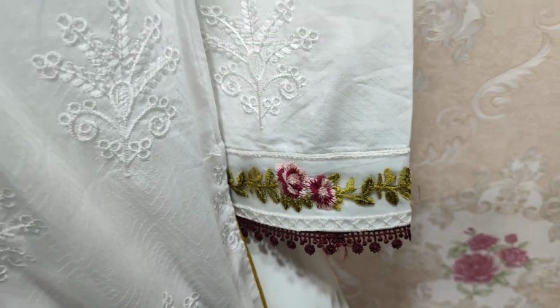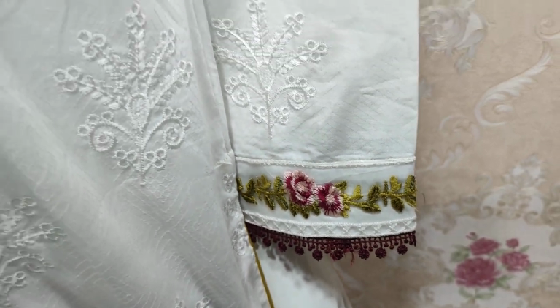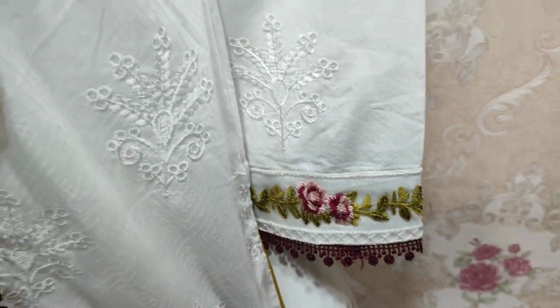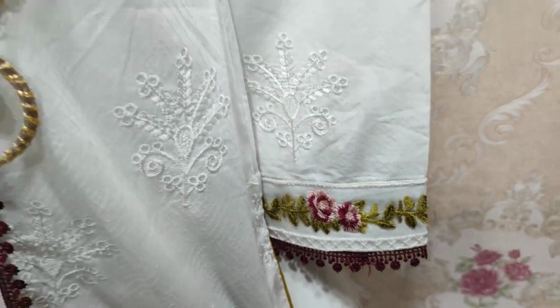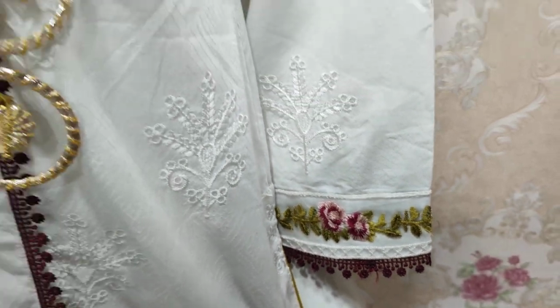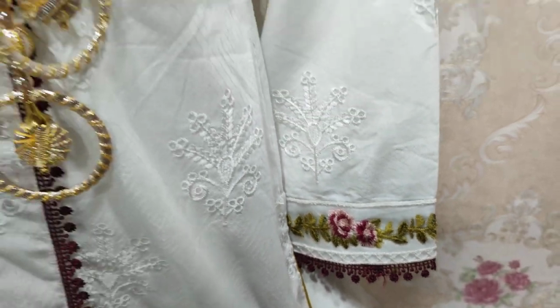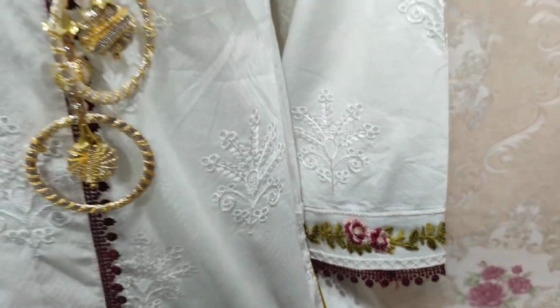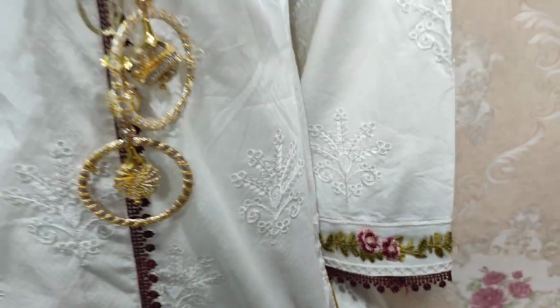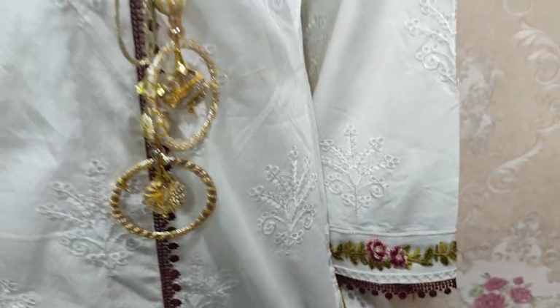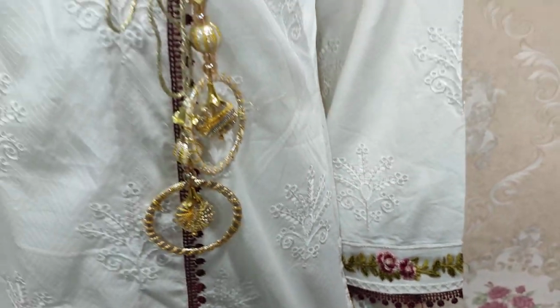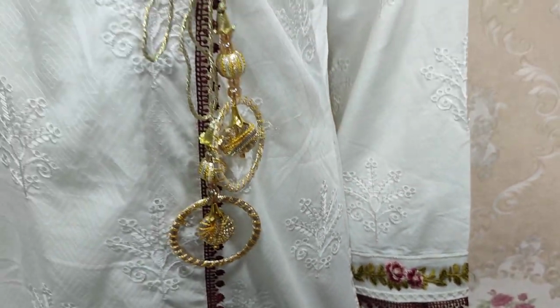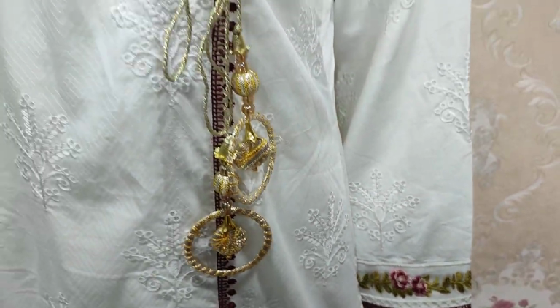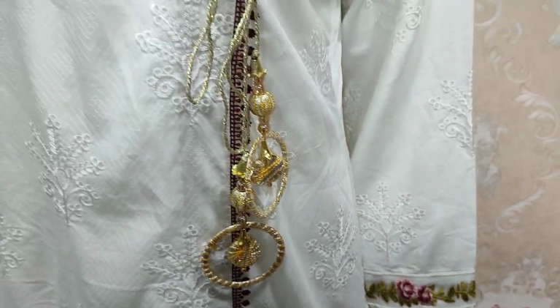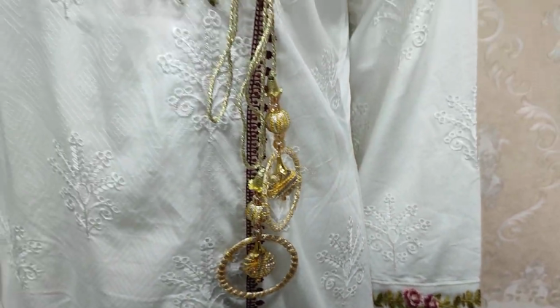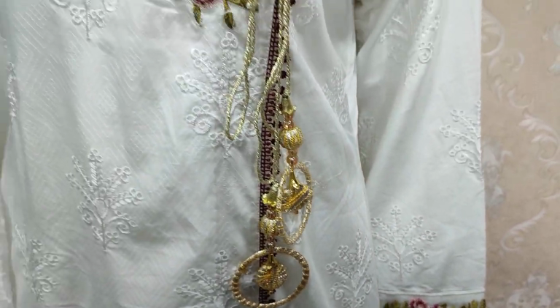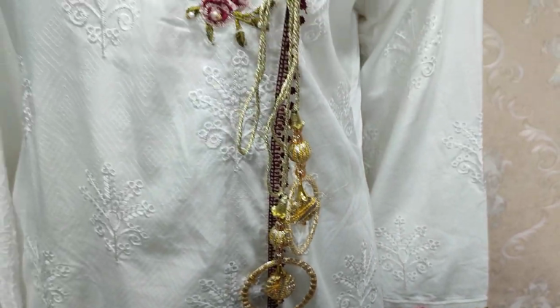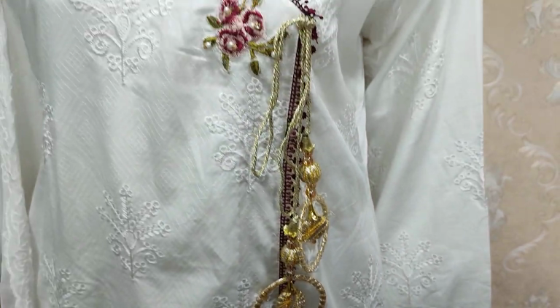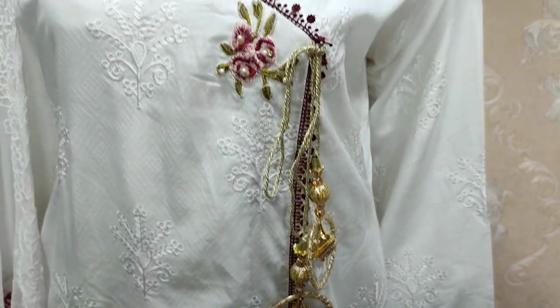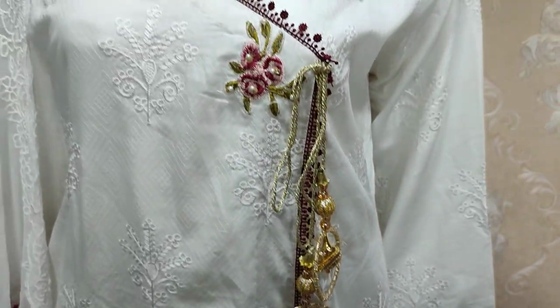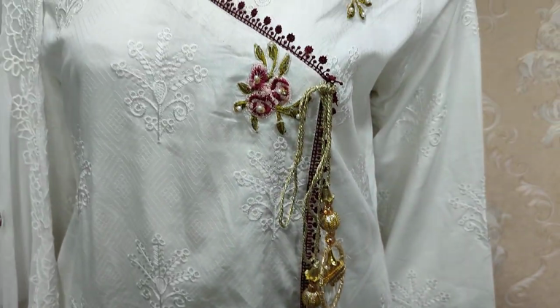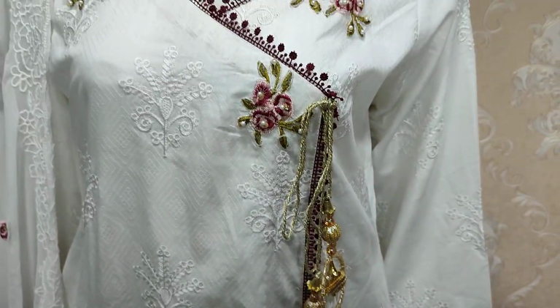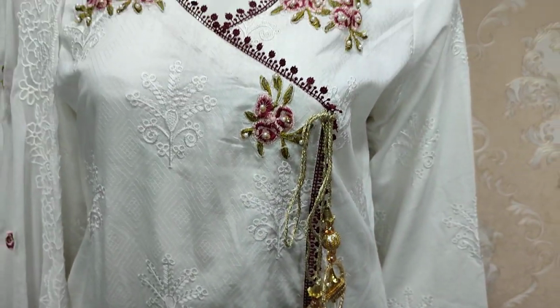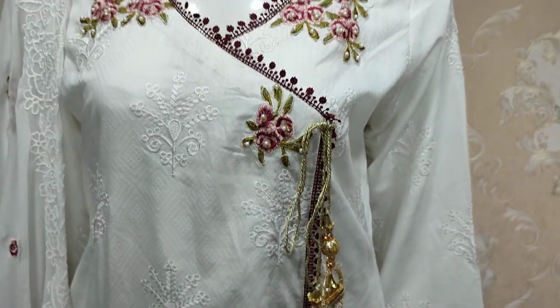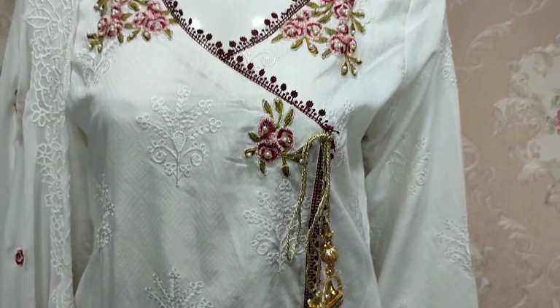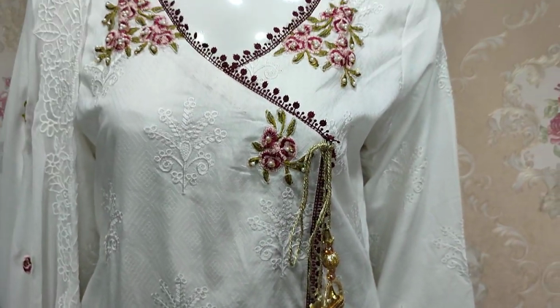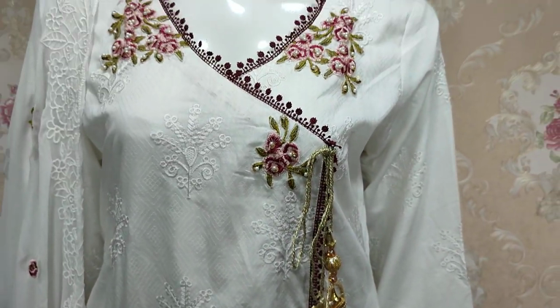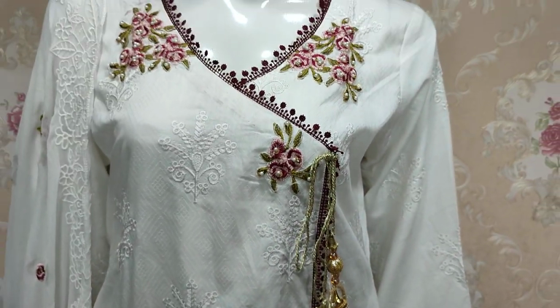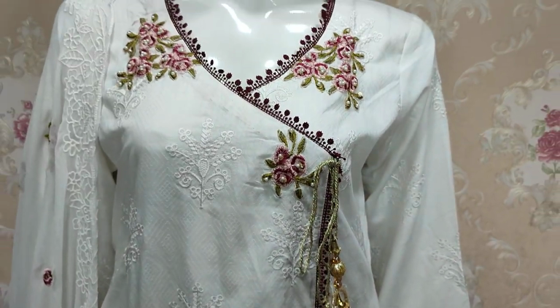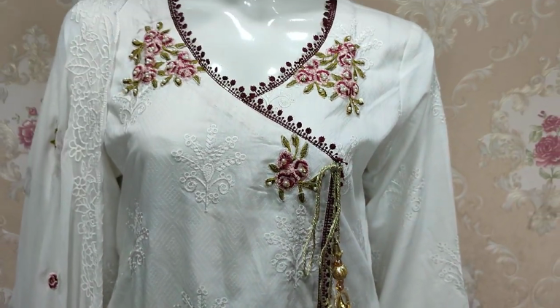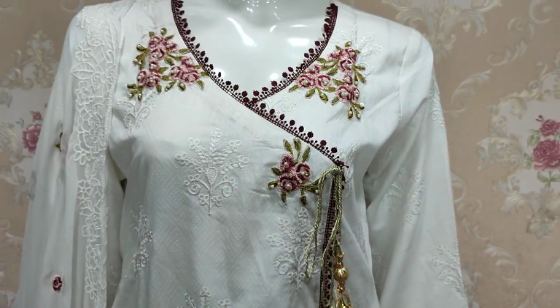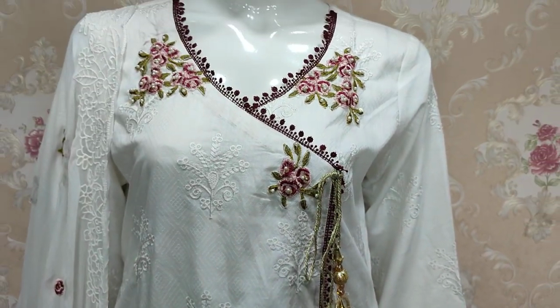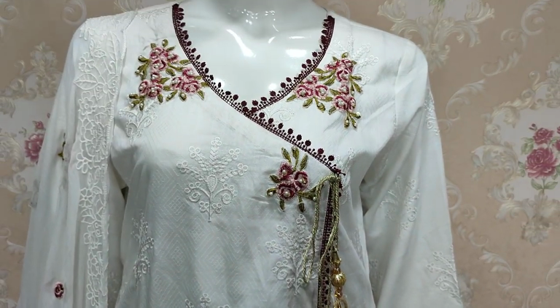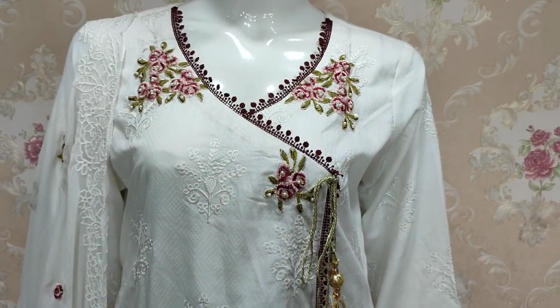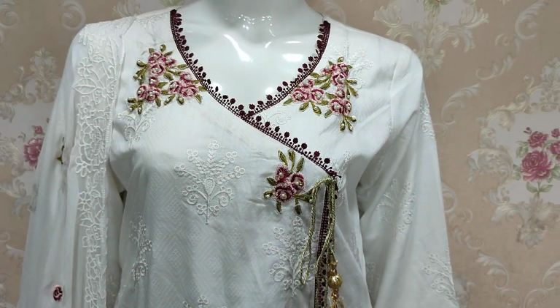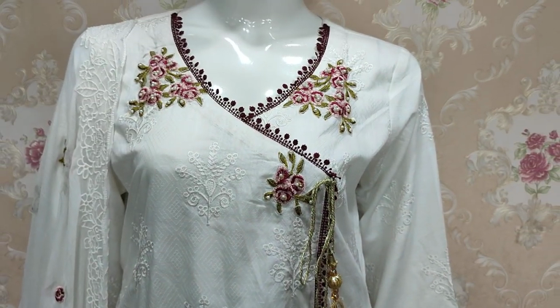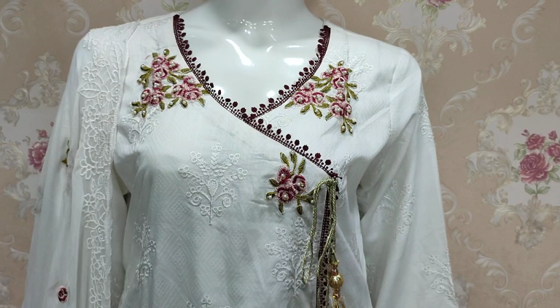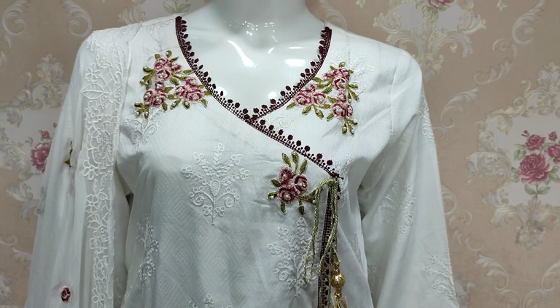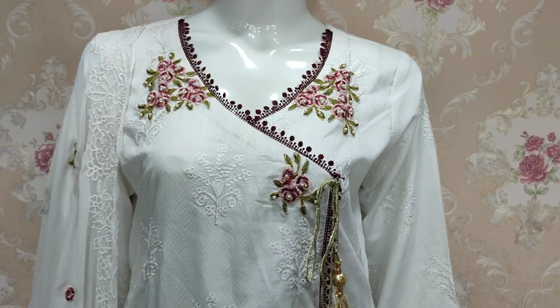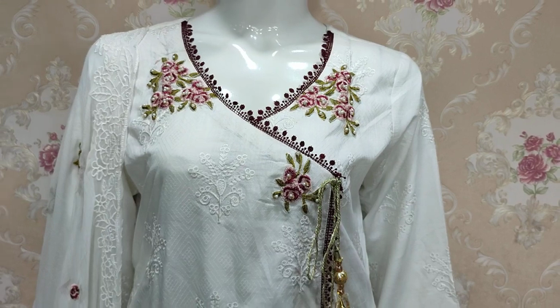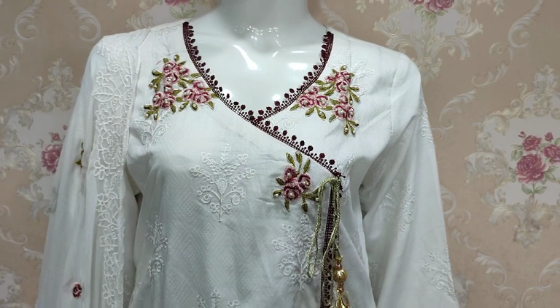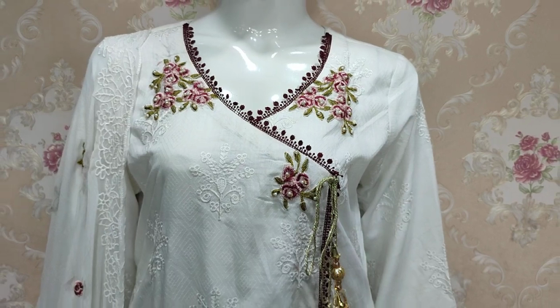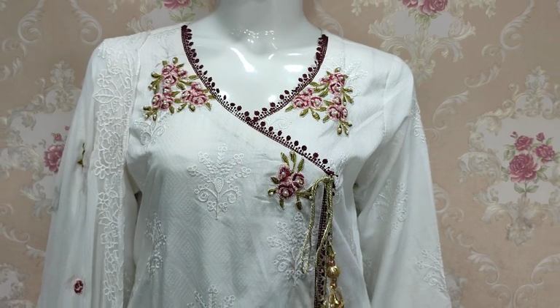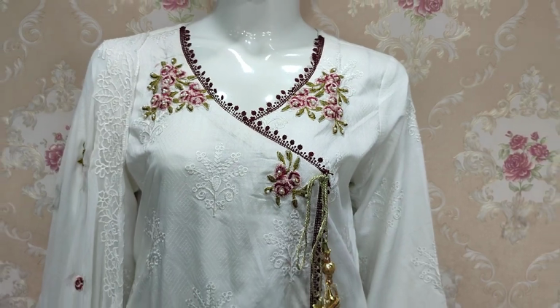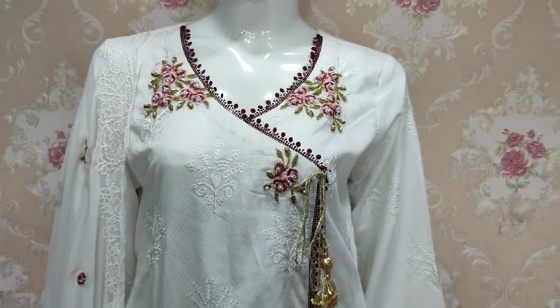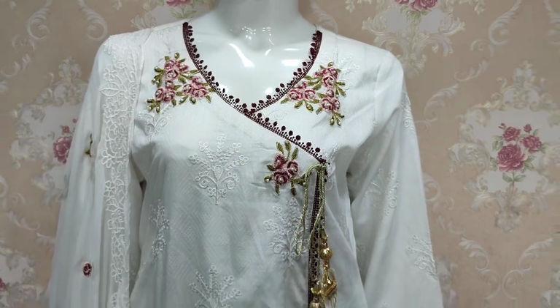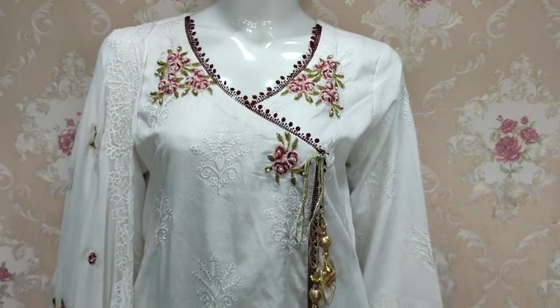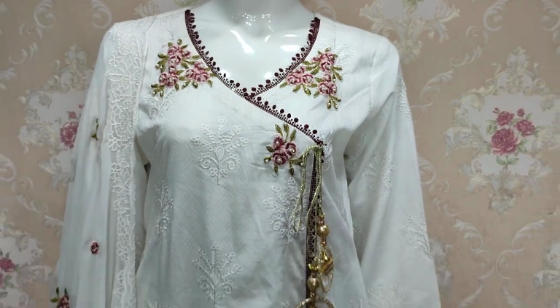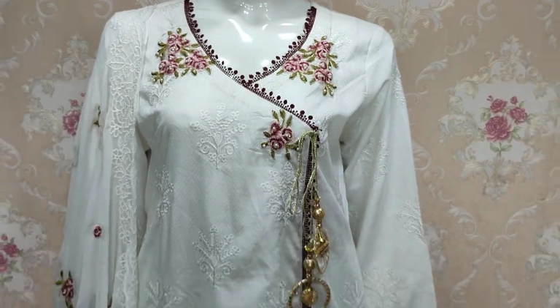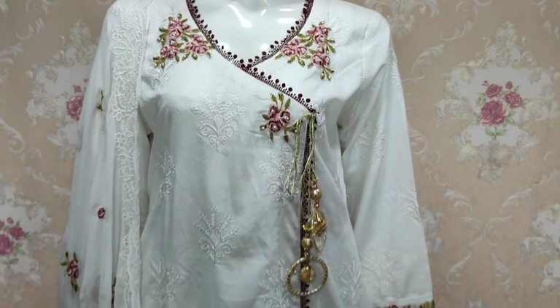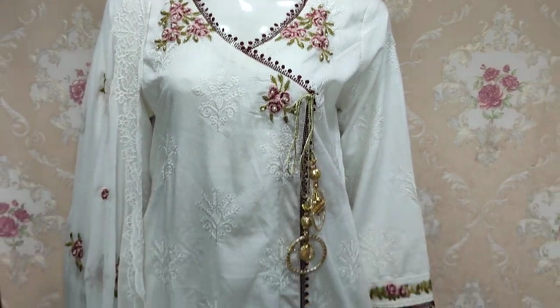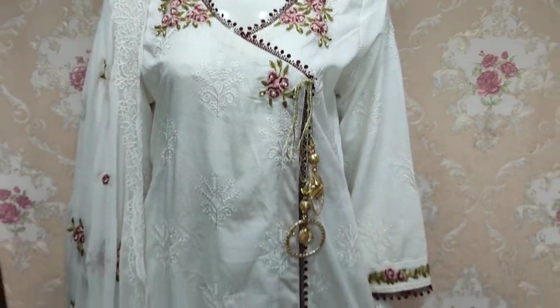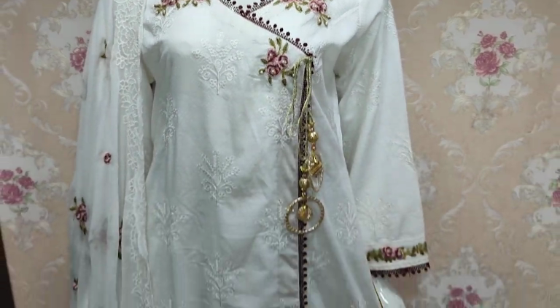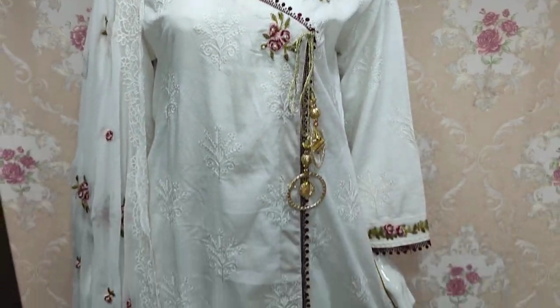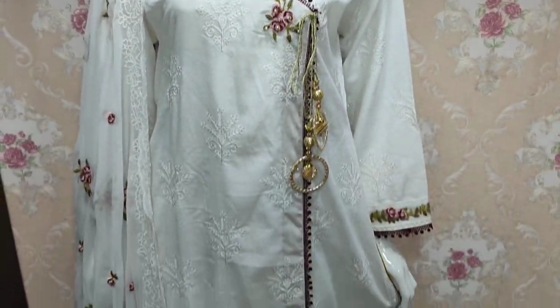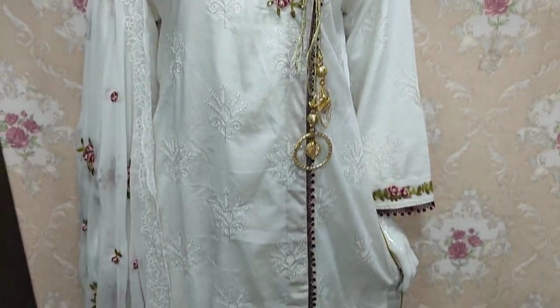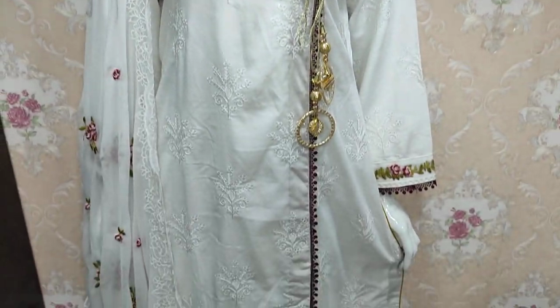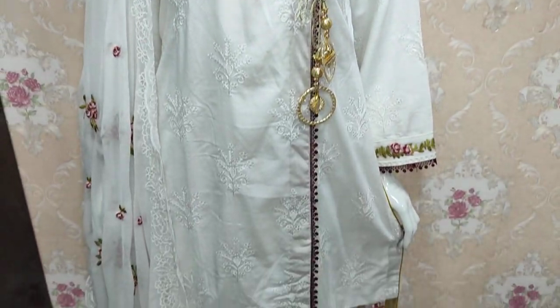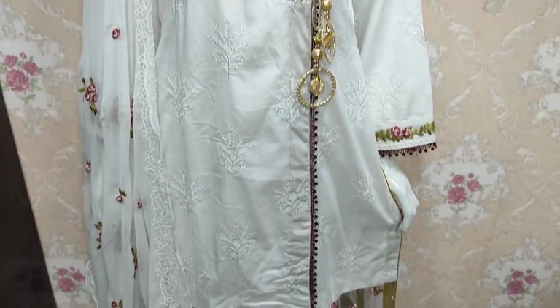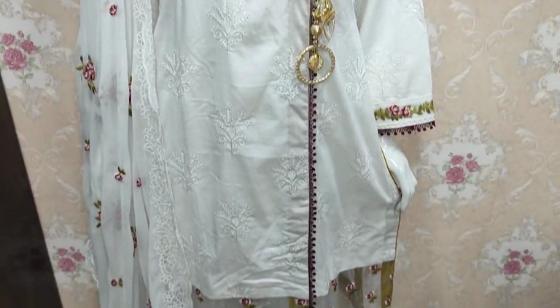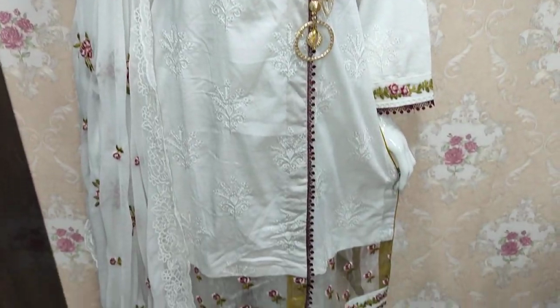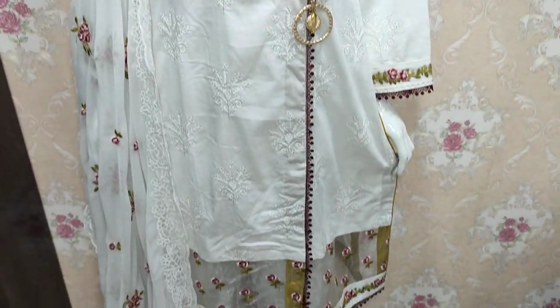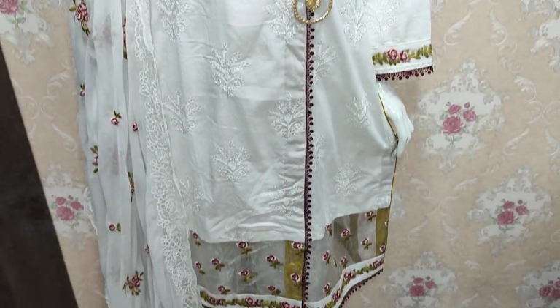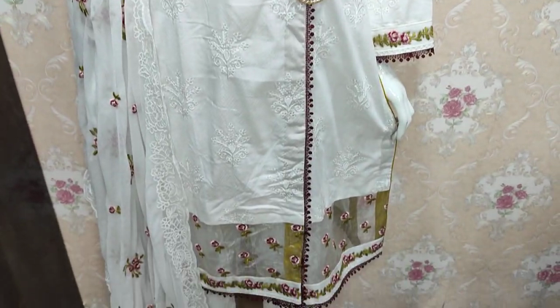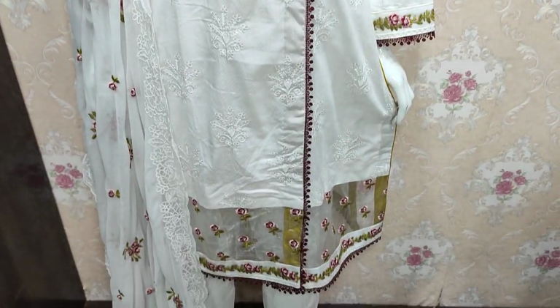Embroidered front is a self-print fabric. I will make the rubber bands for the picture and keep the rubber band as well. I will make the rubber band on the coordinate.